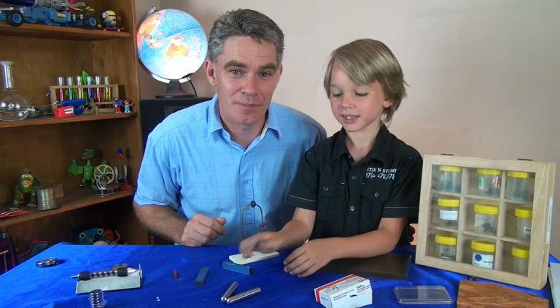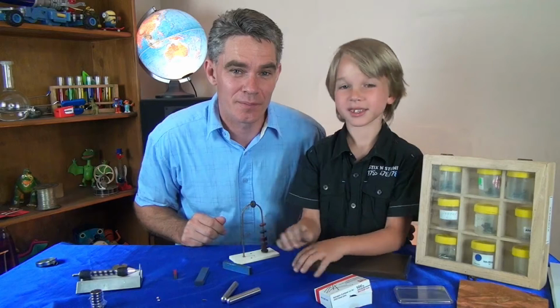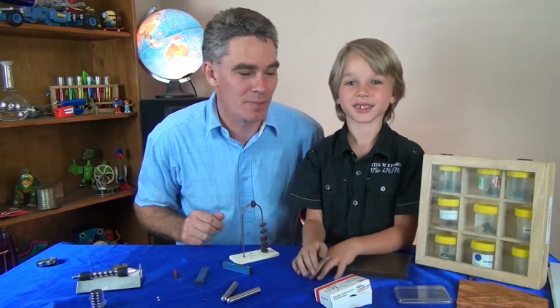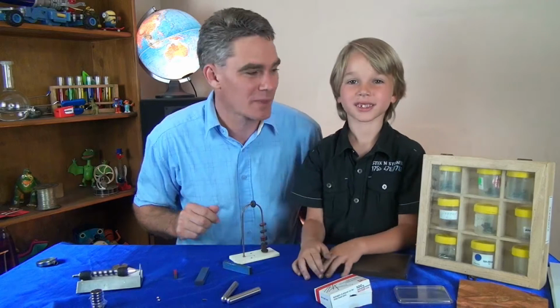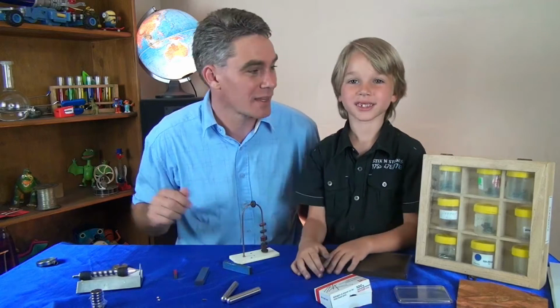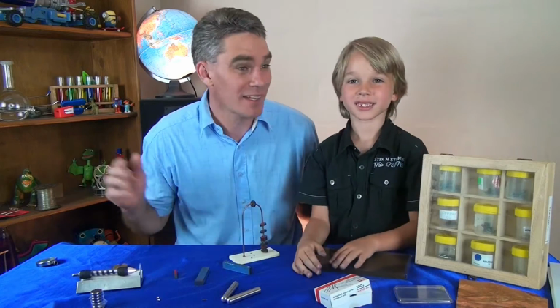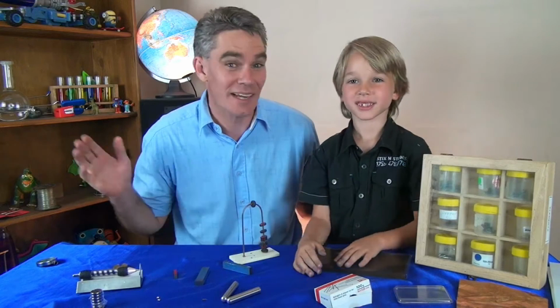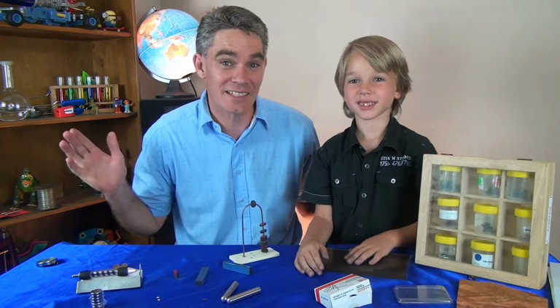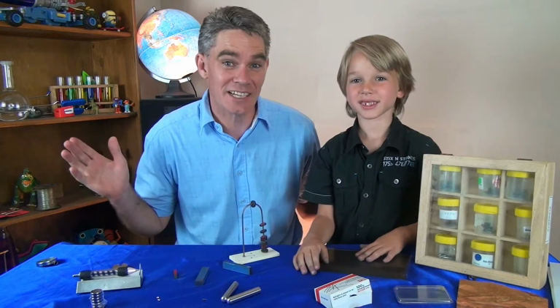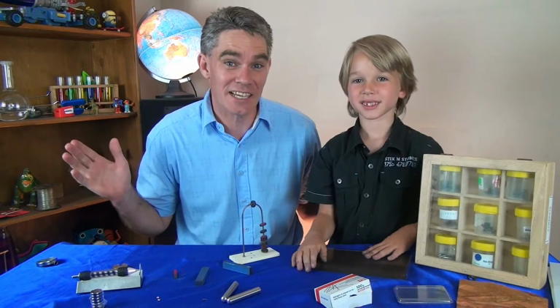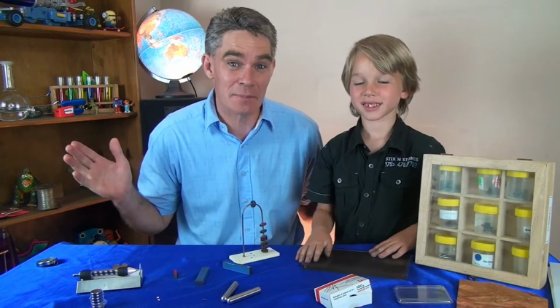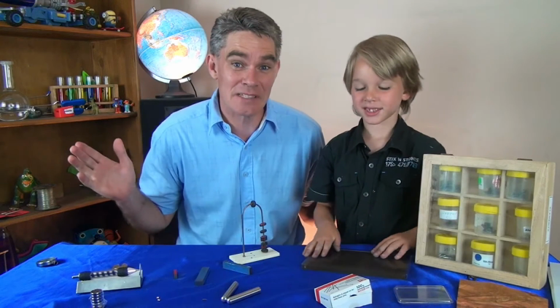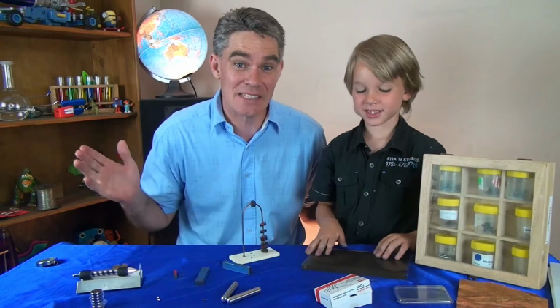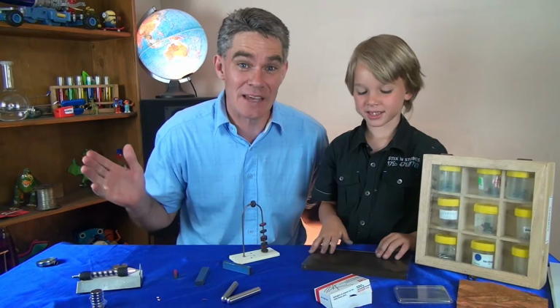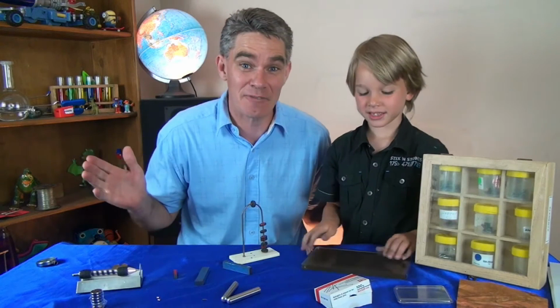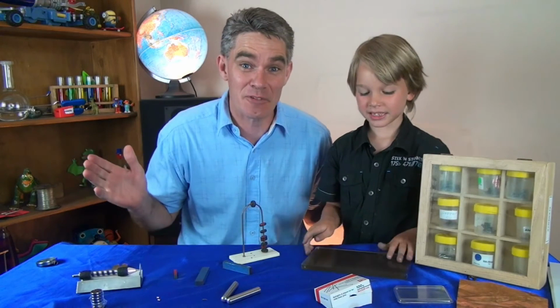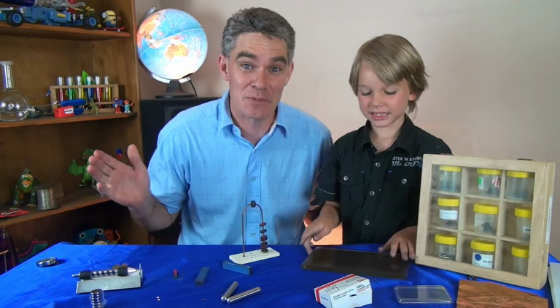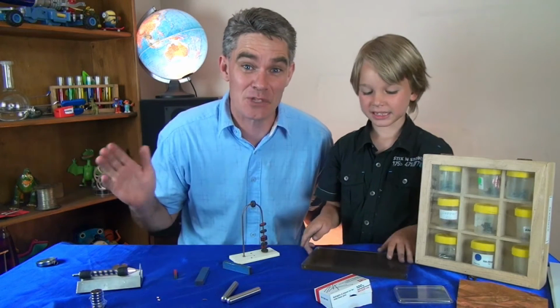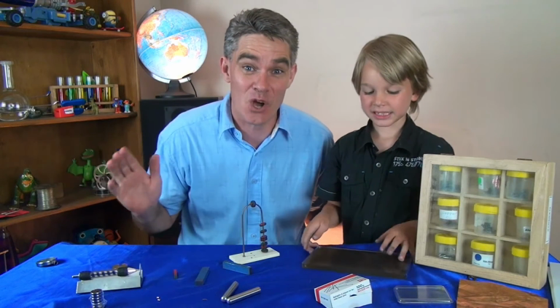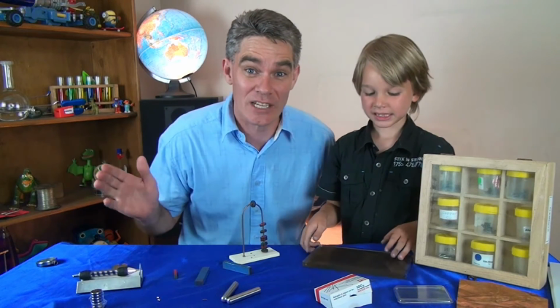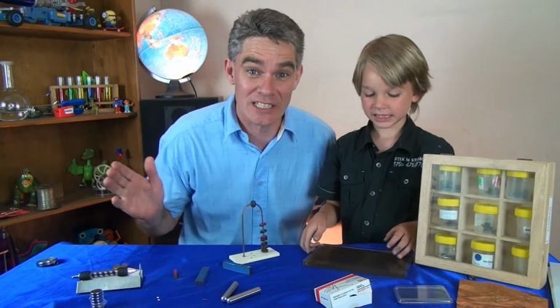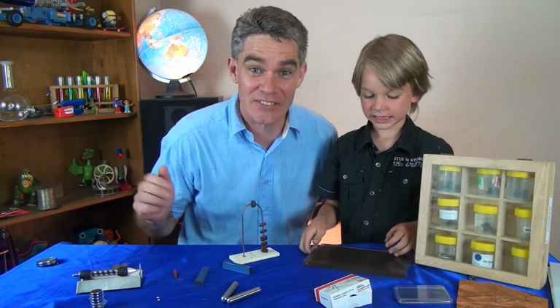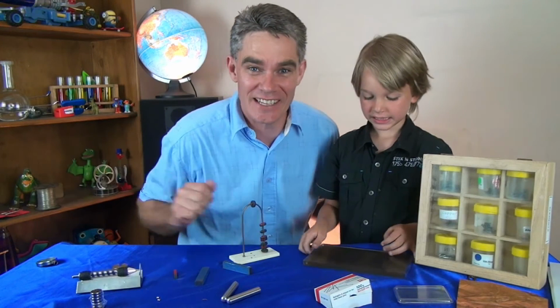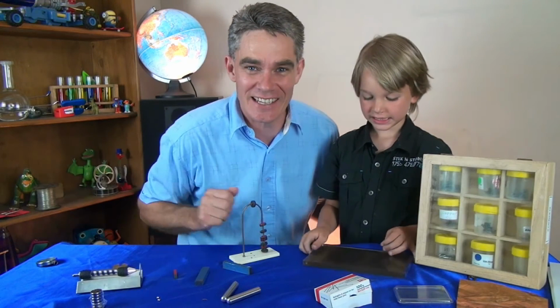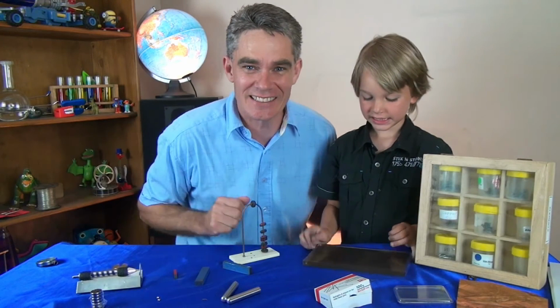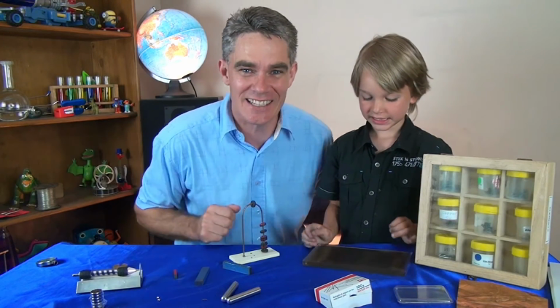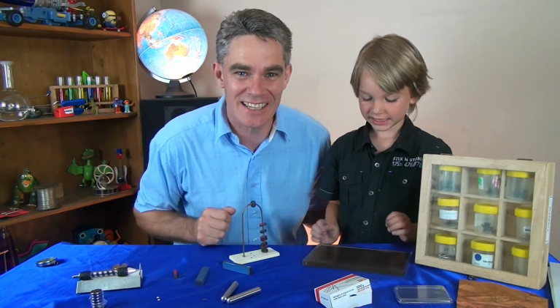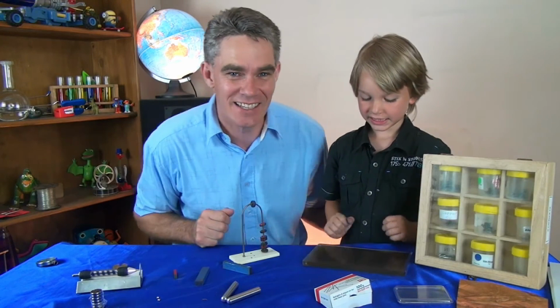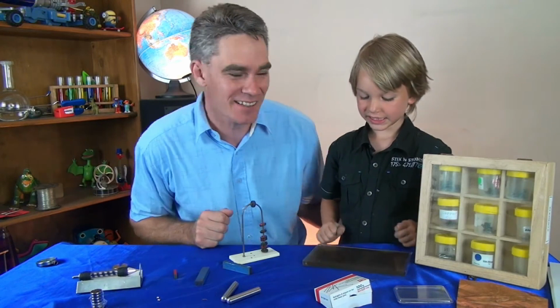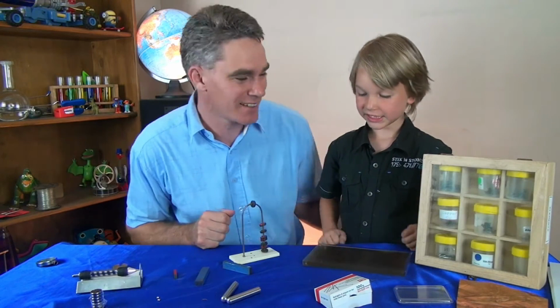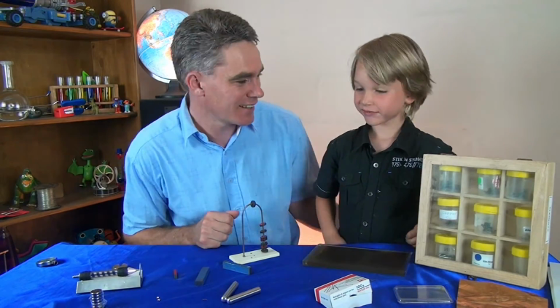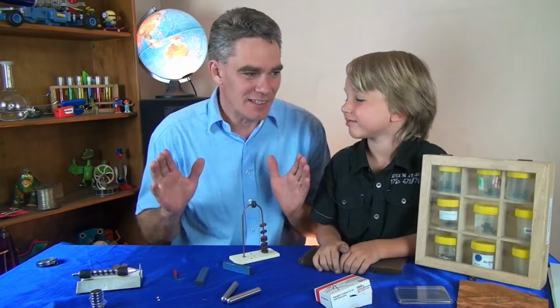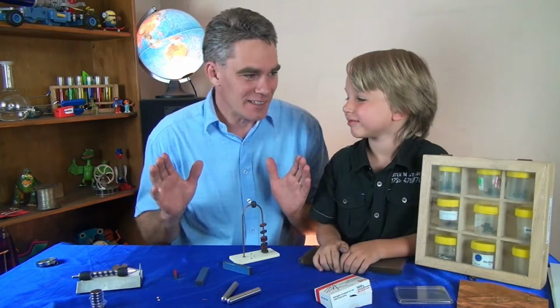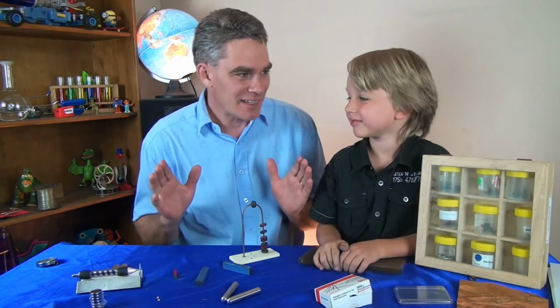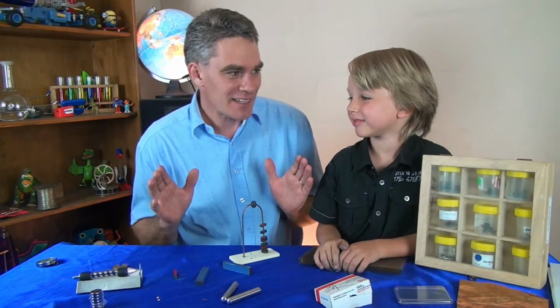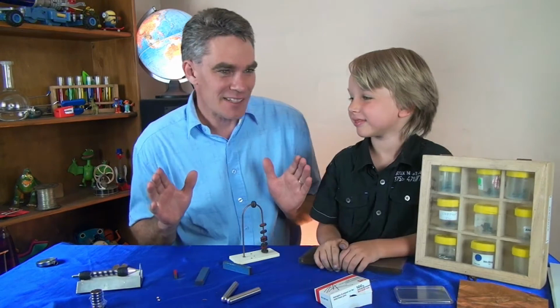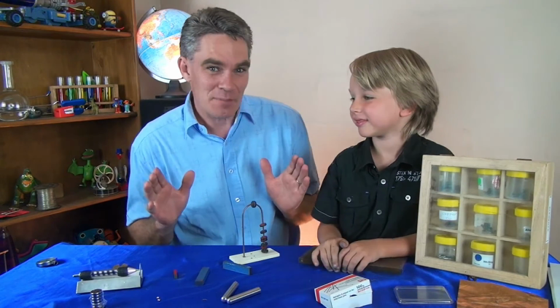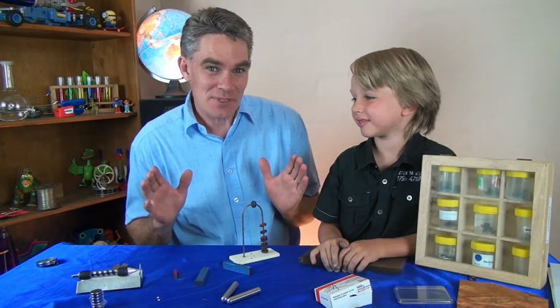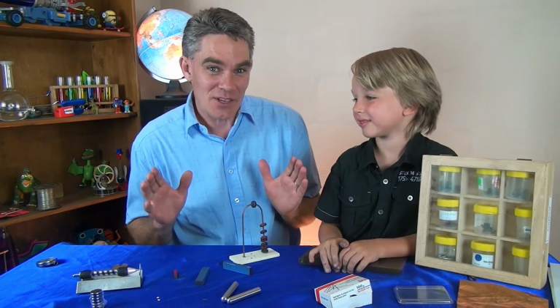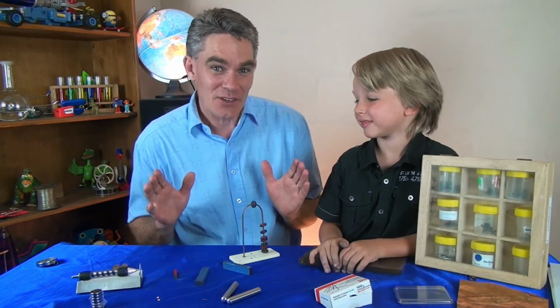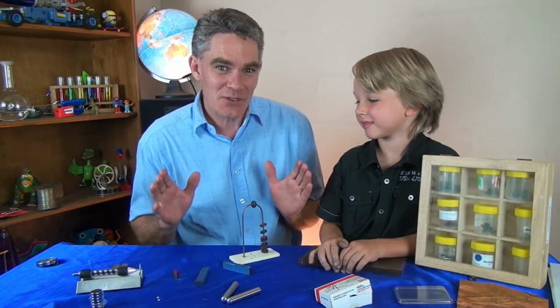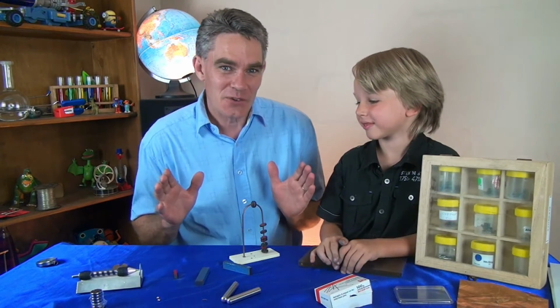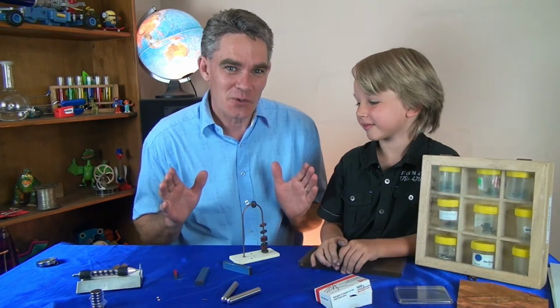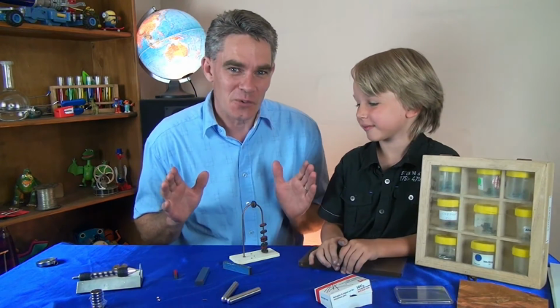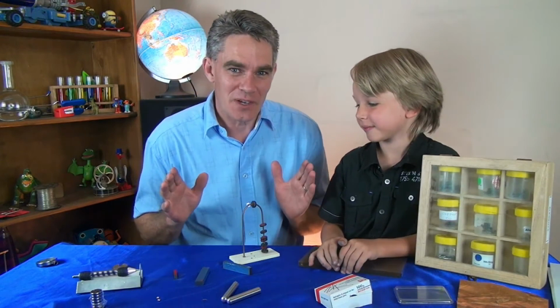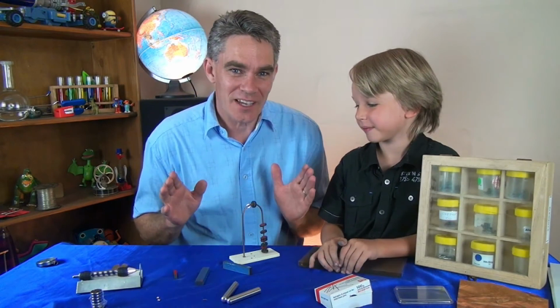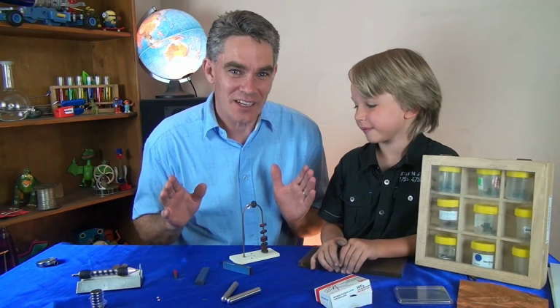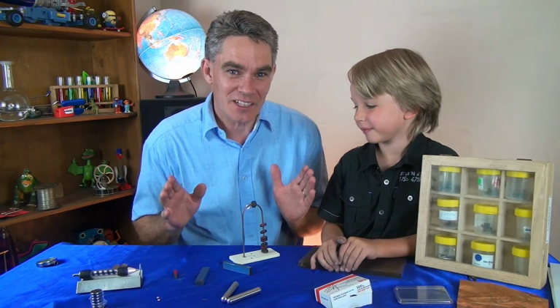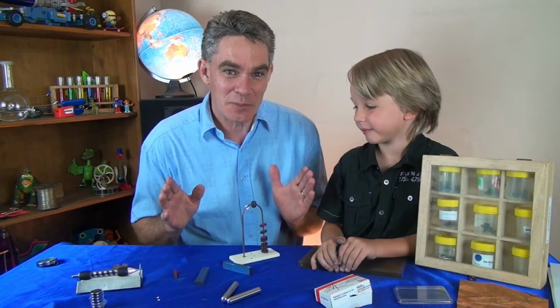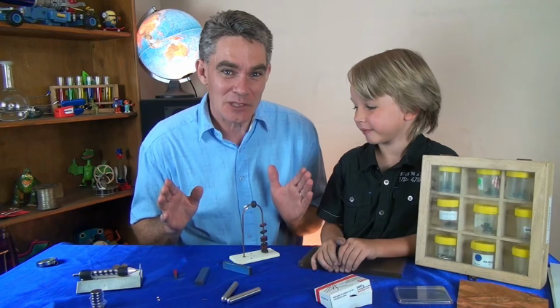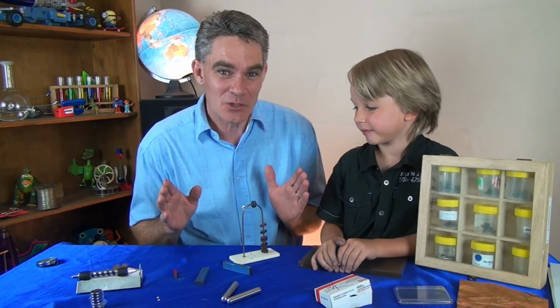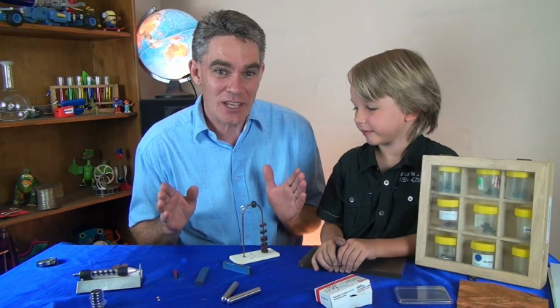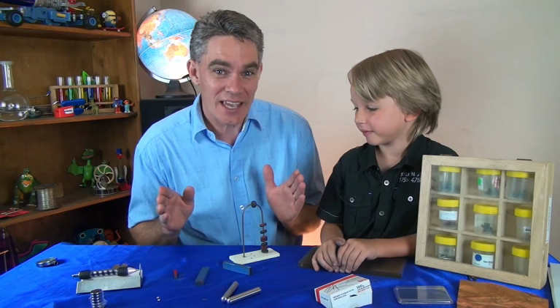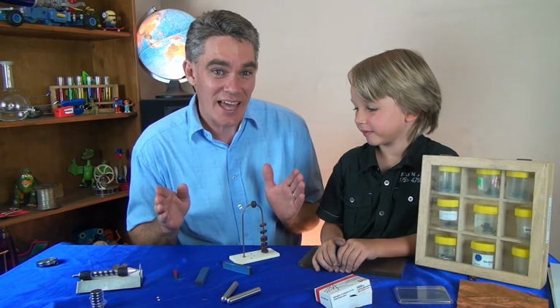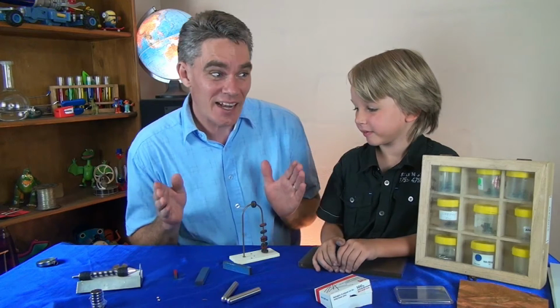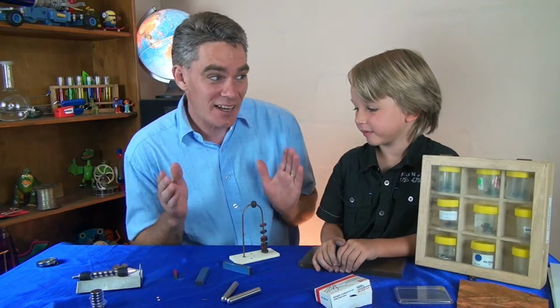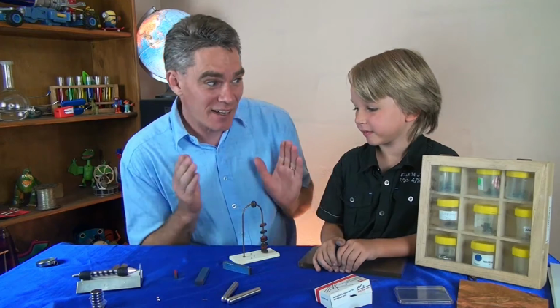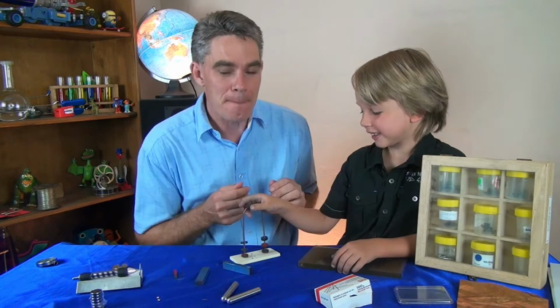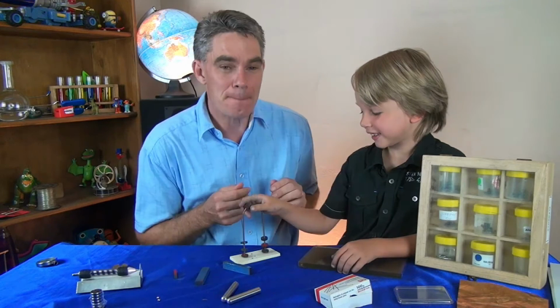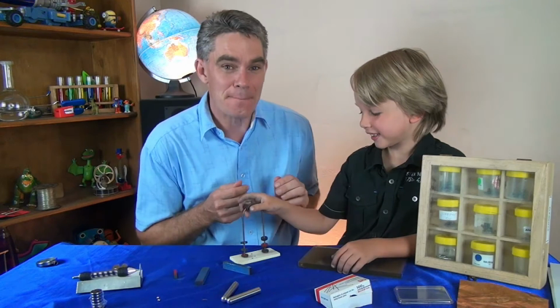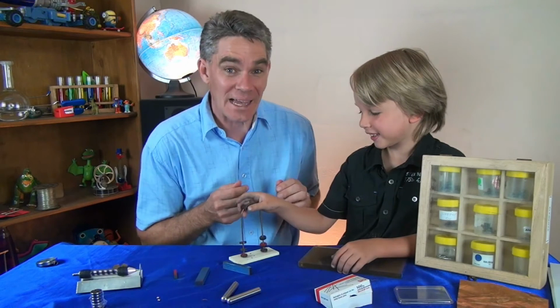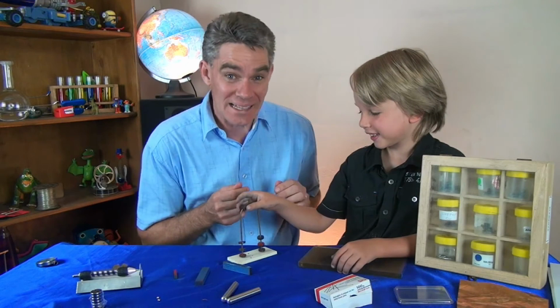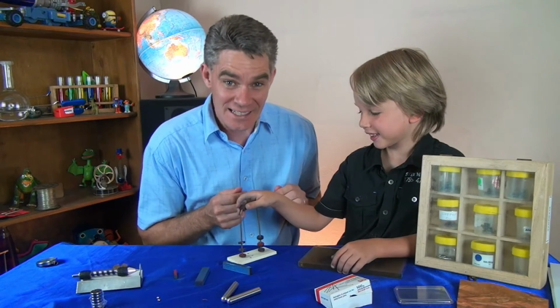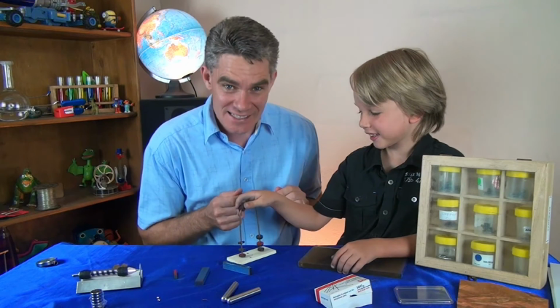G'day, Jacob and Sam from Science for Kids here. In today's episode we're going to be looking at magnets.